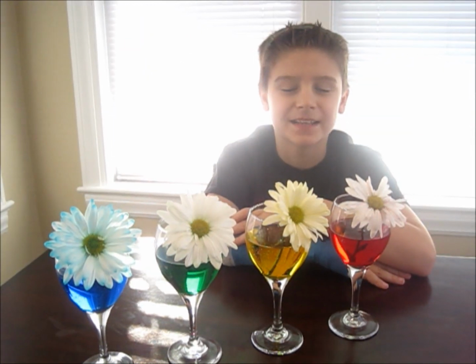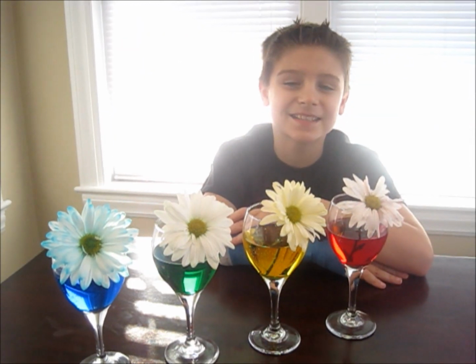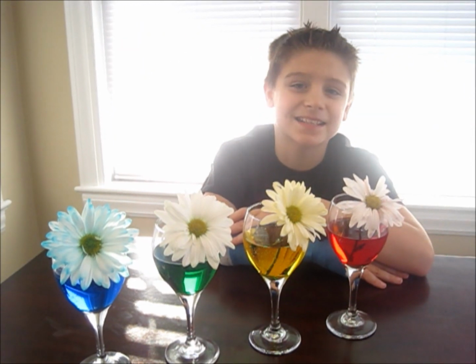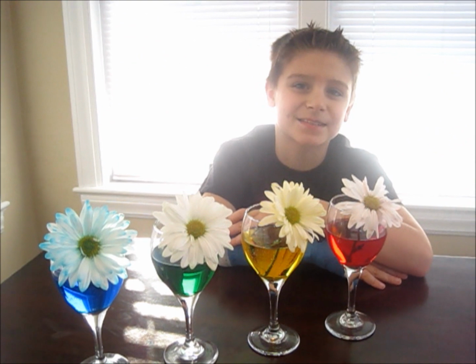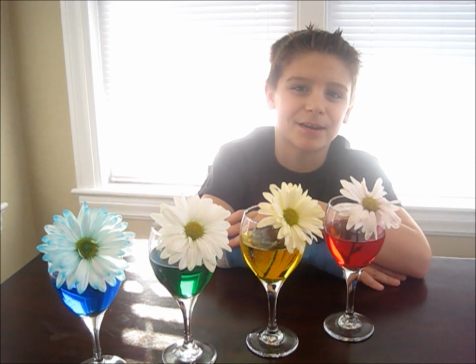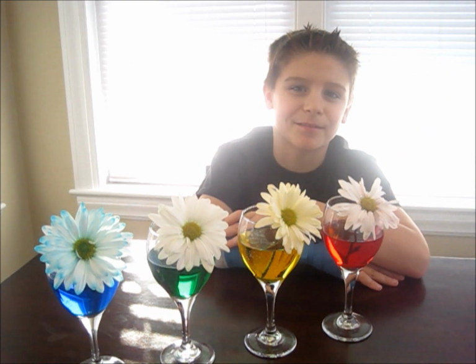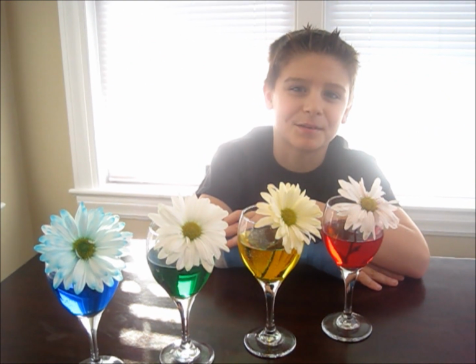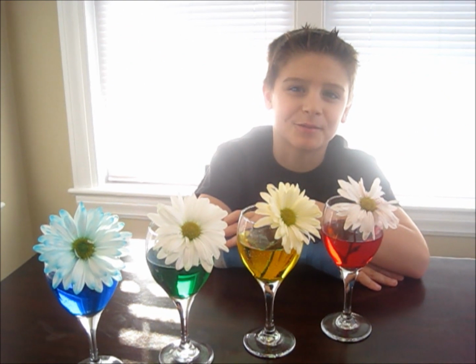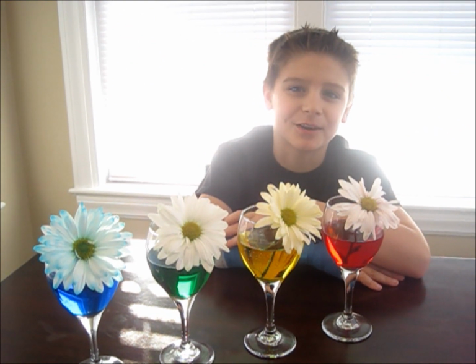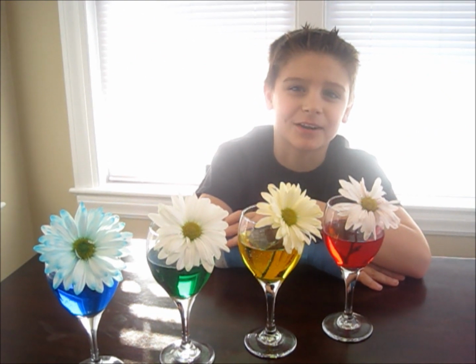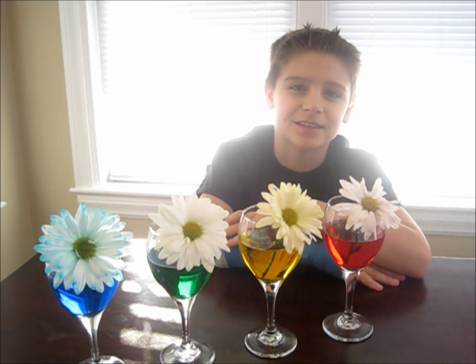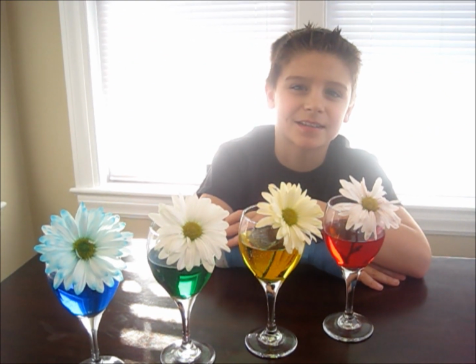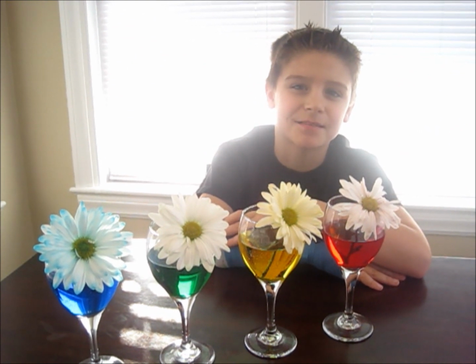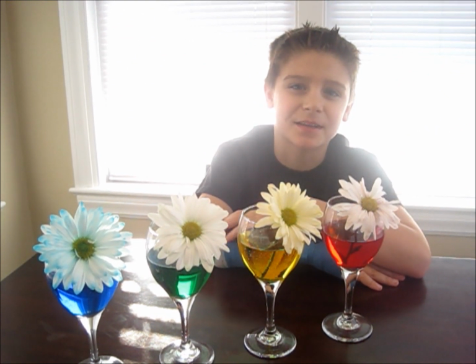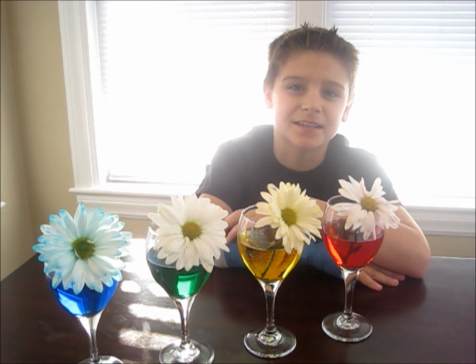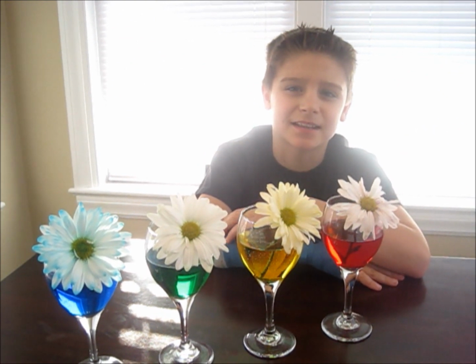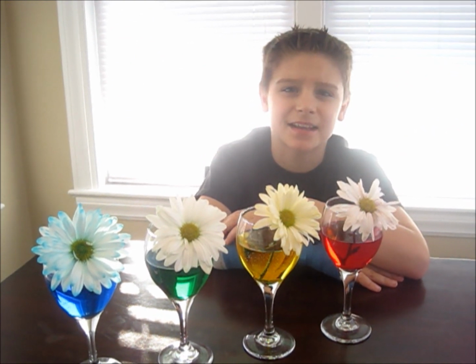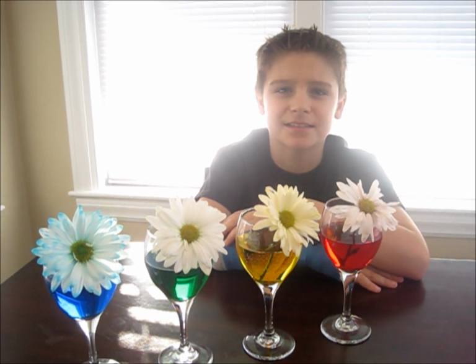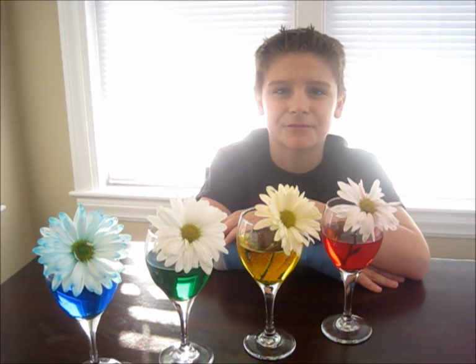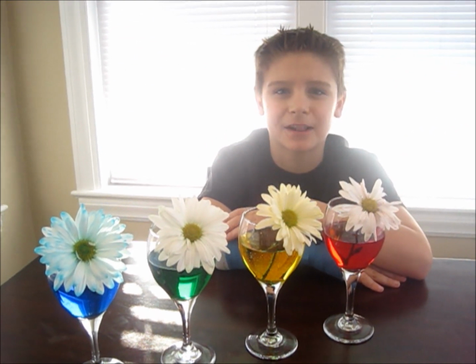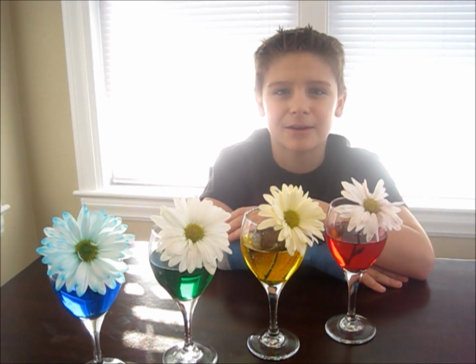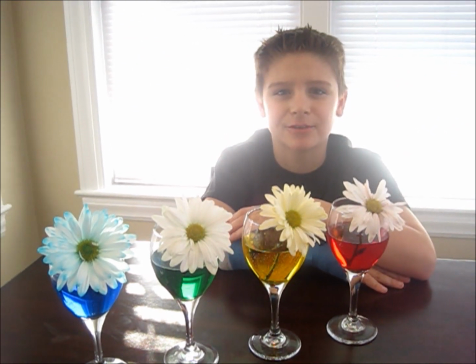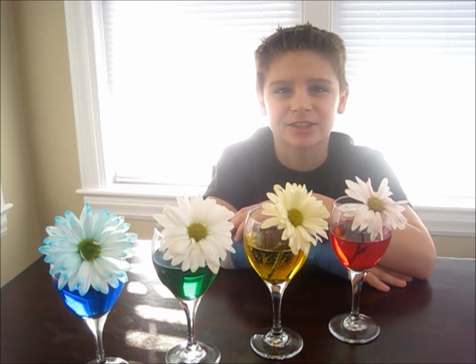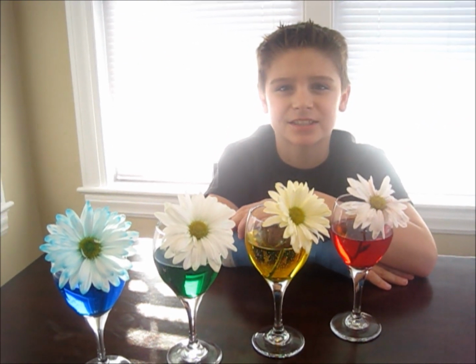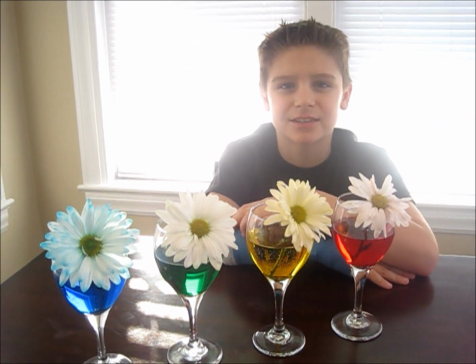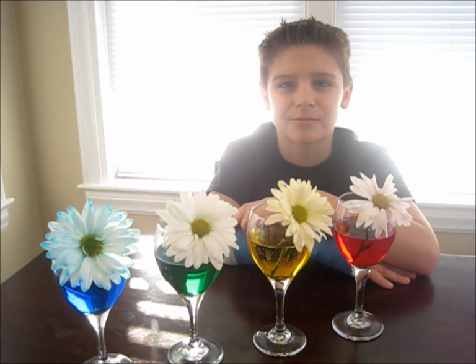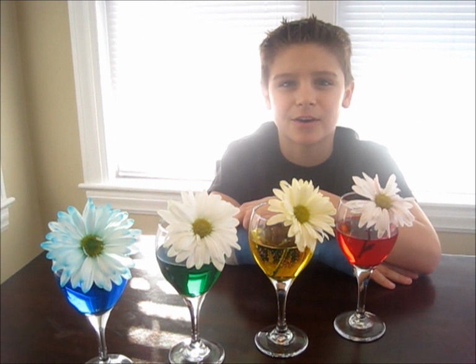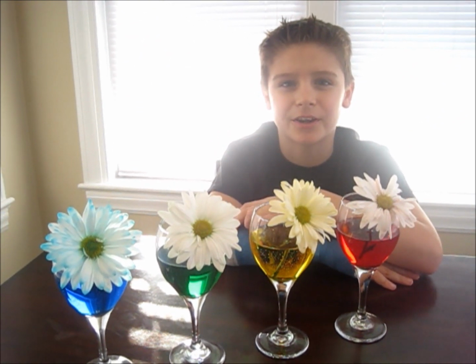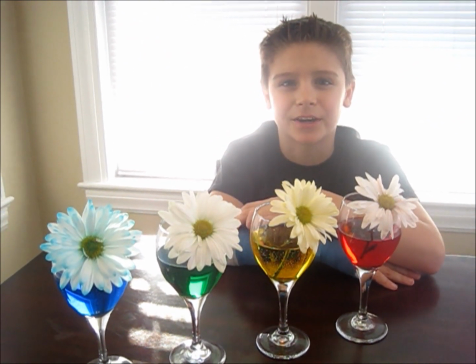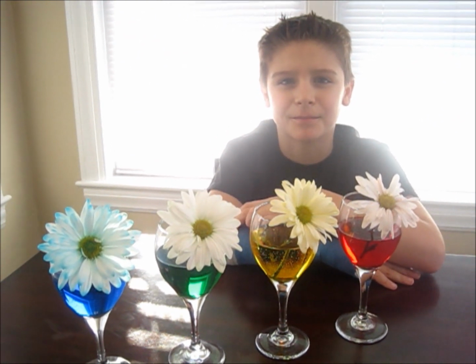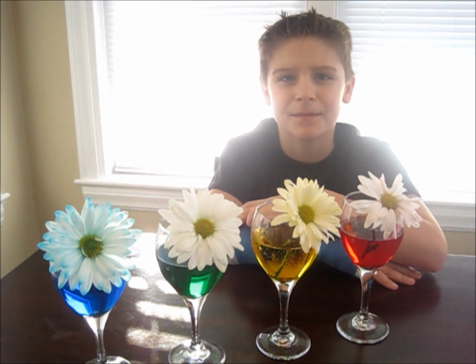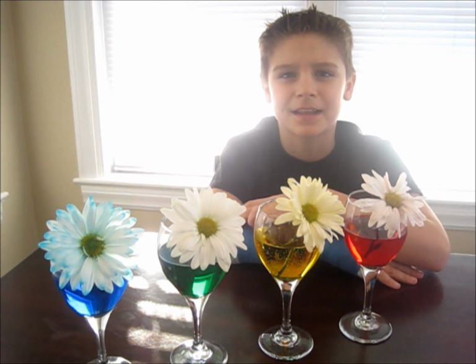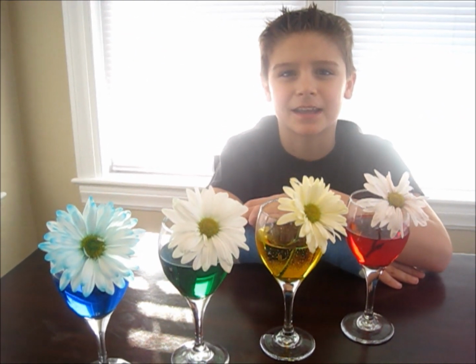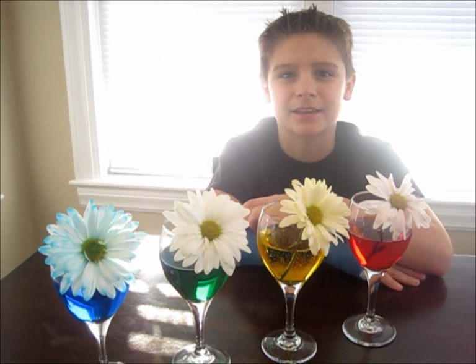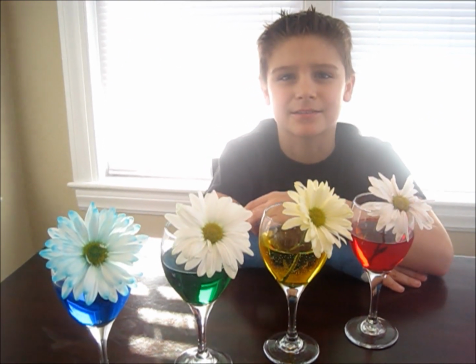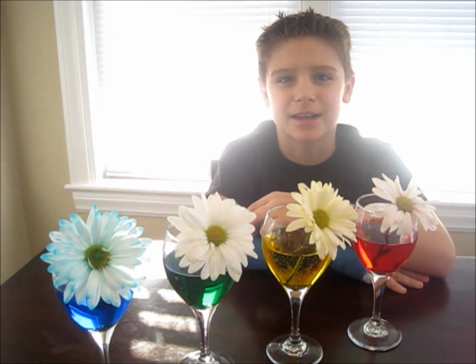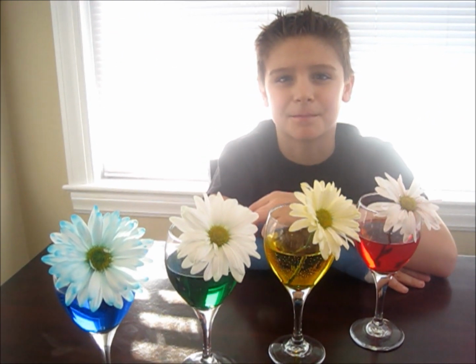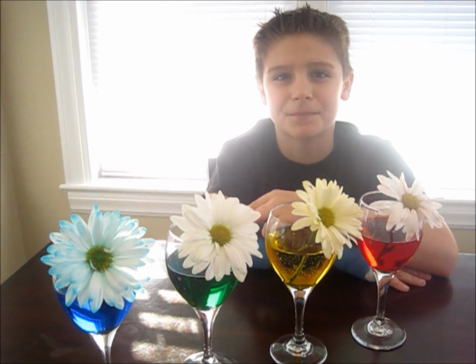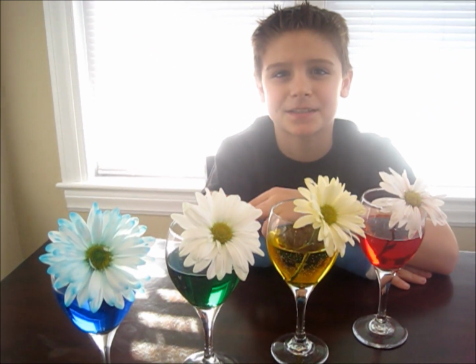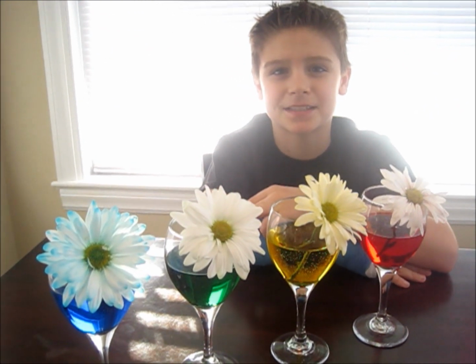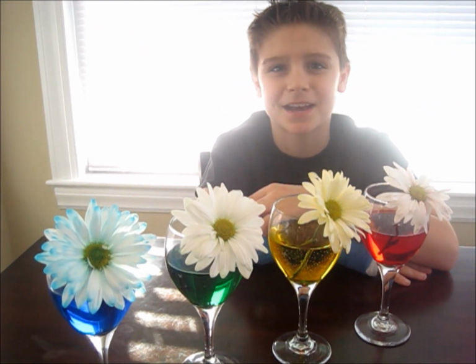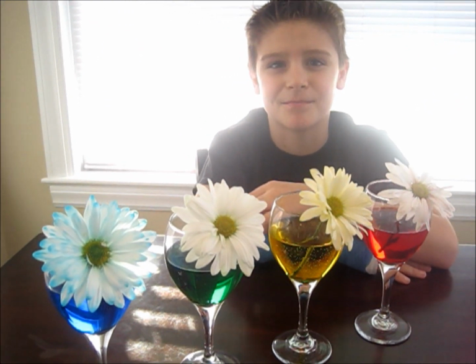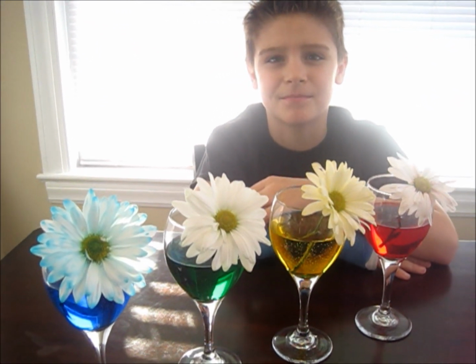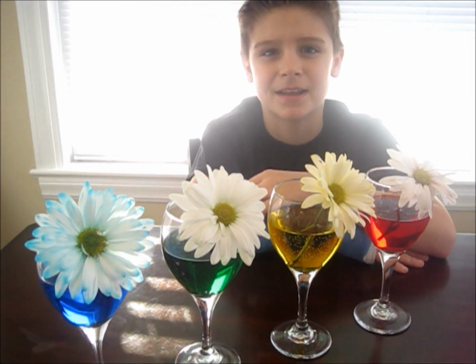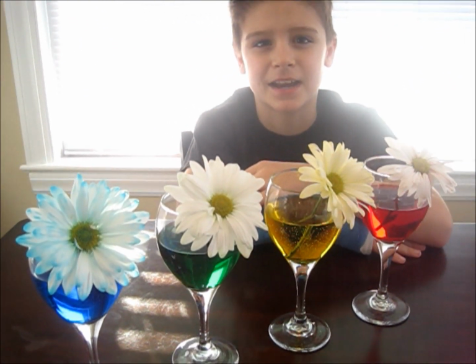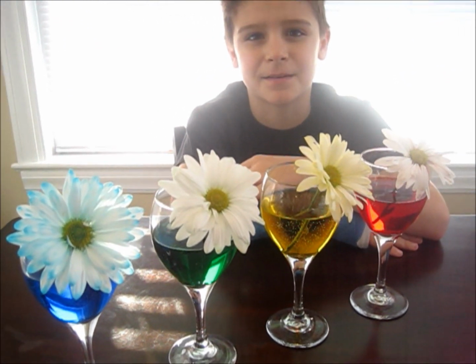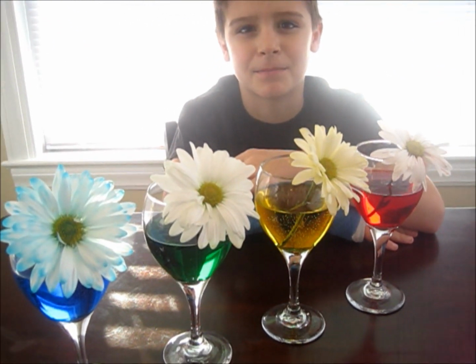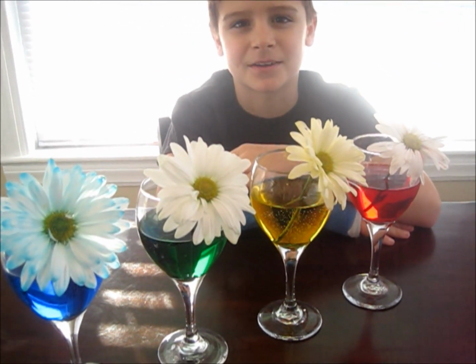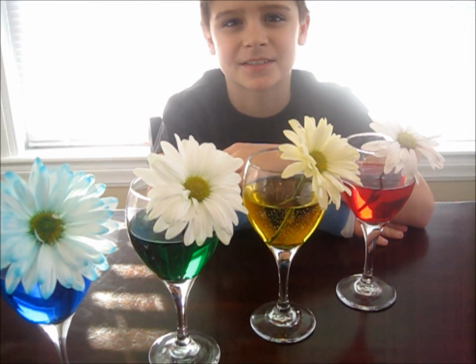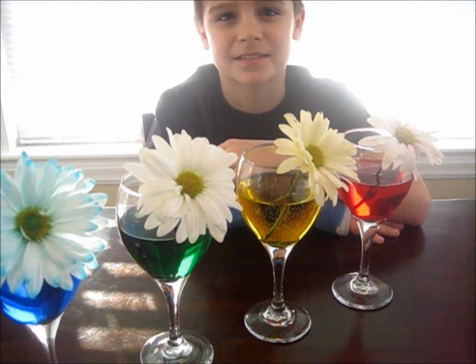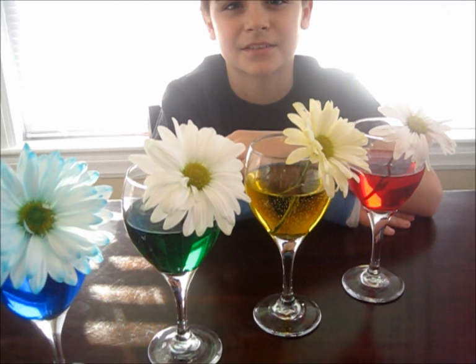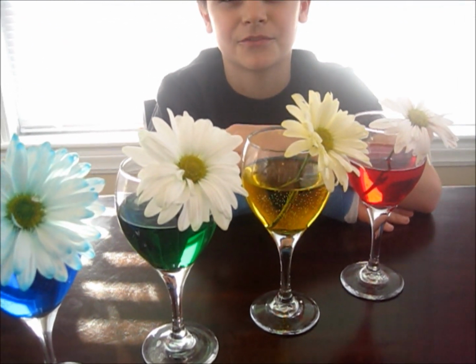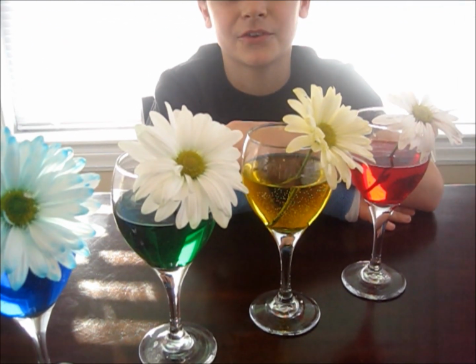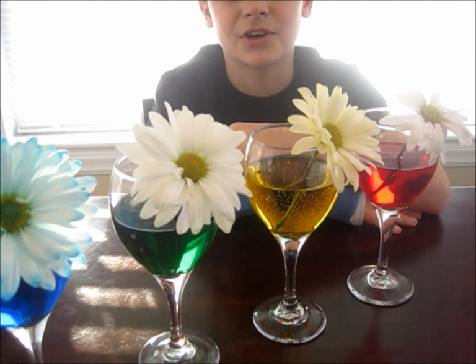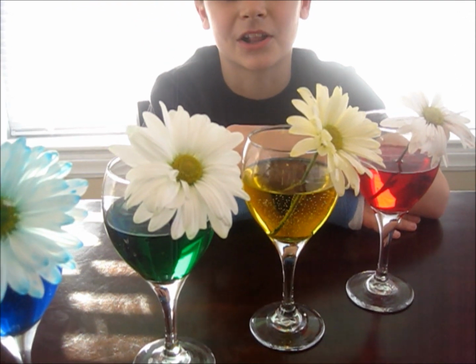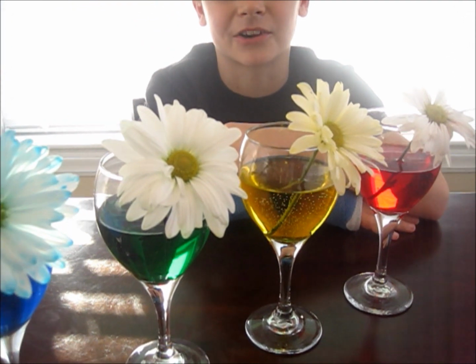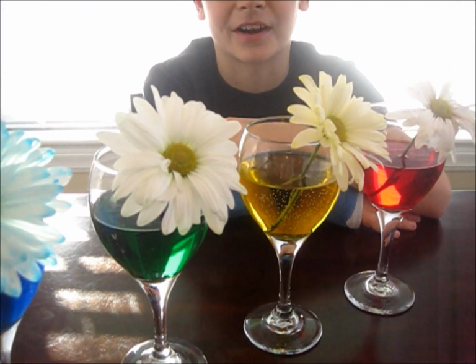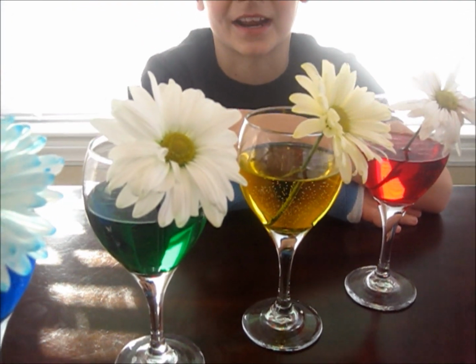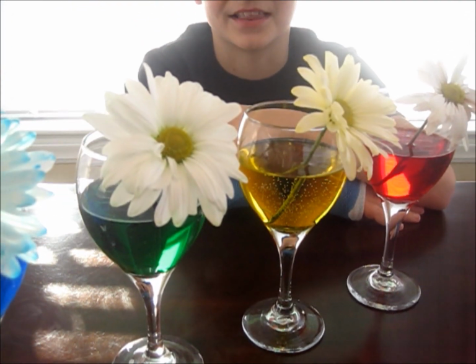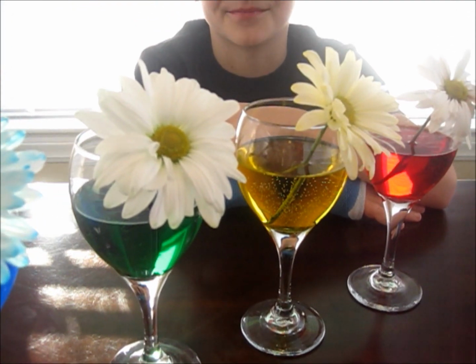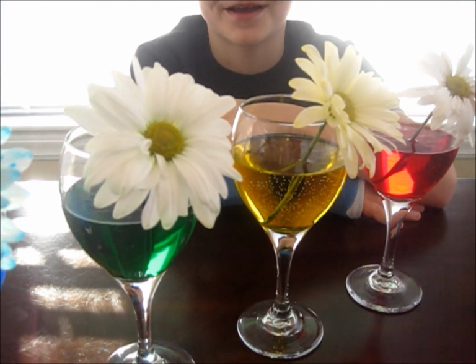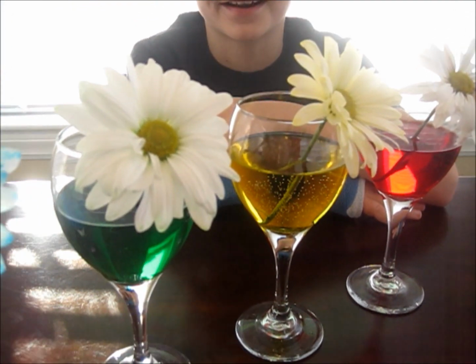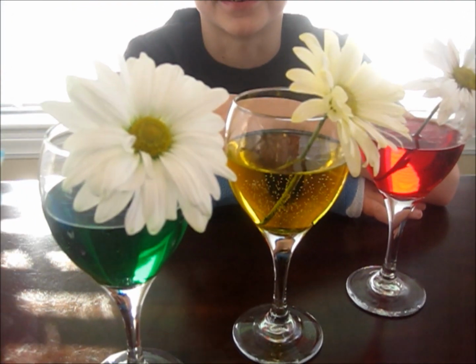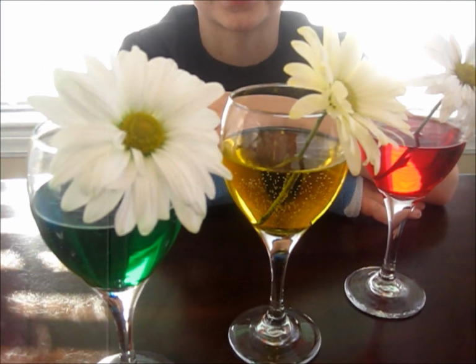This experiment works because as the flower drinks the water, it goes up the stem and deposits the food coloring in the petals.